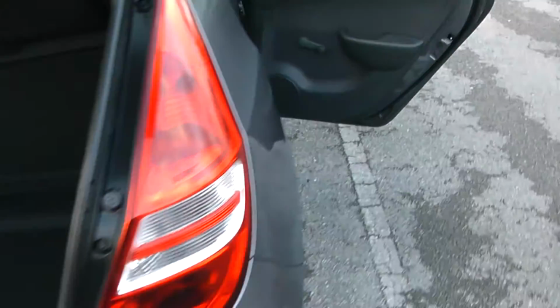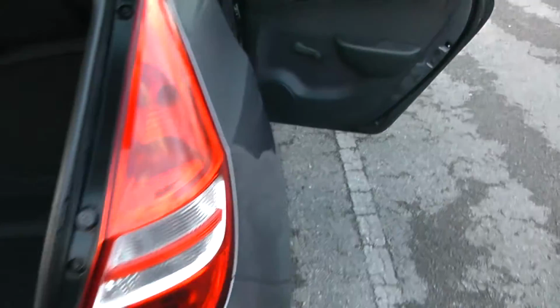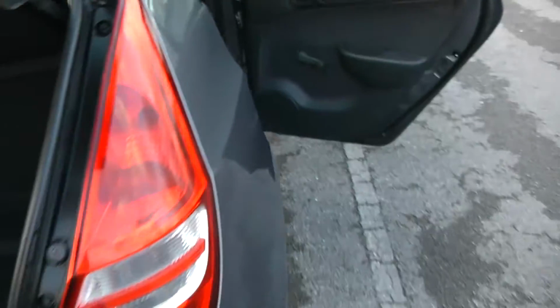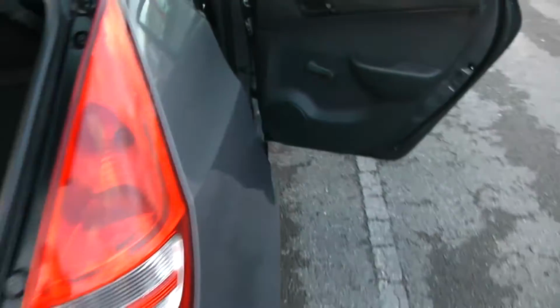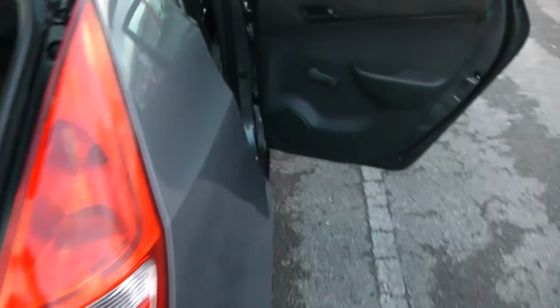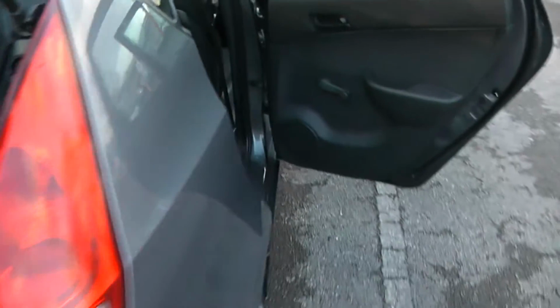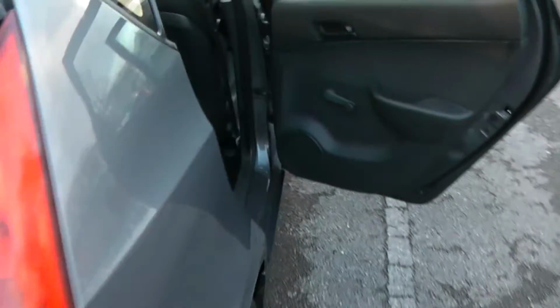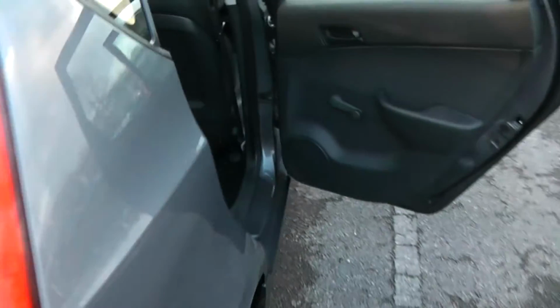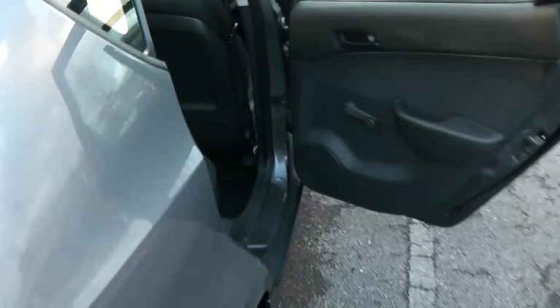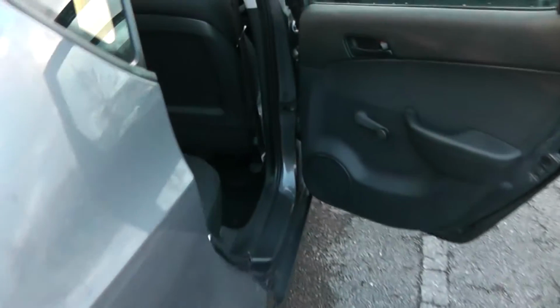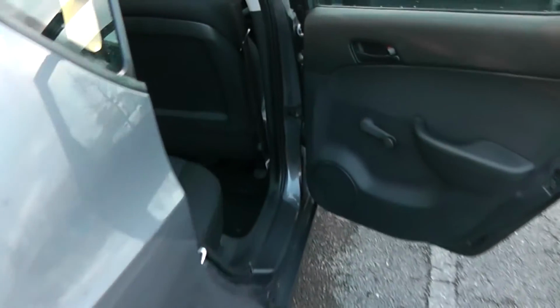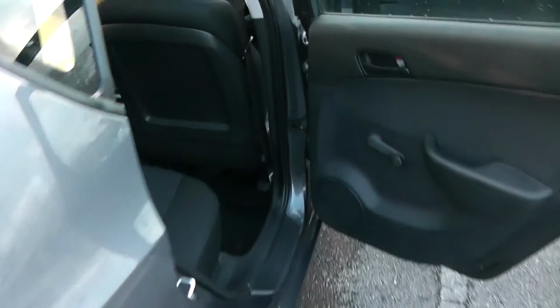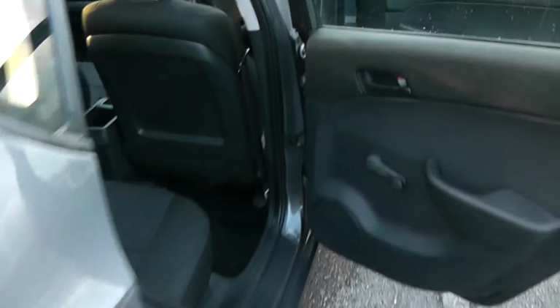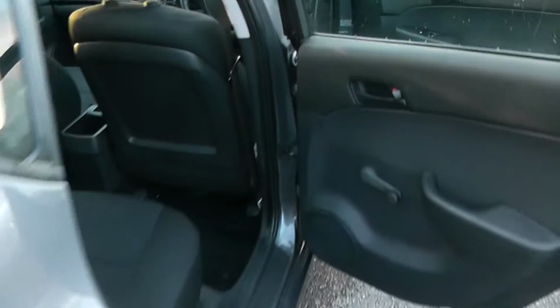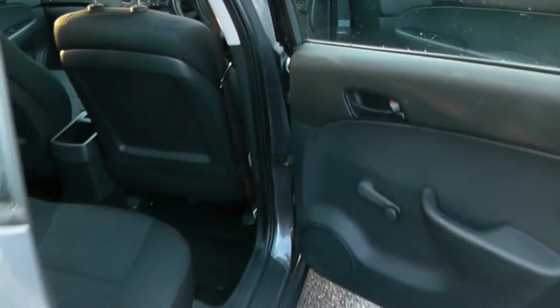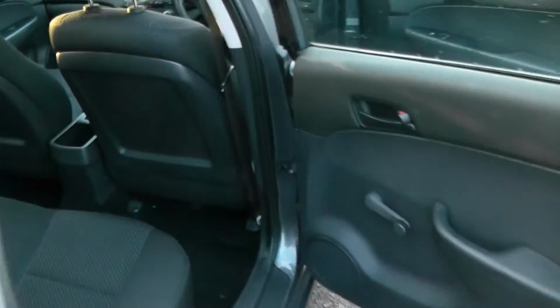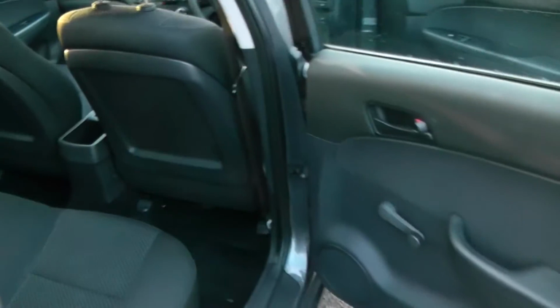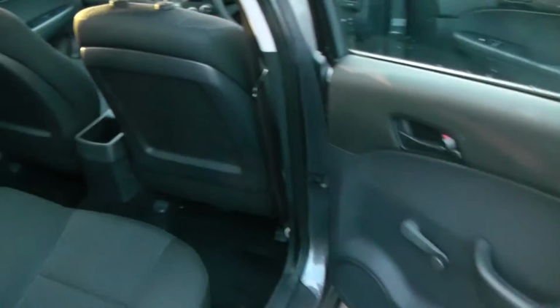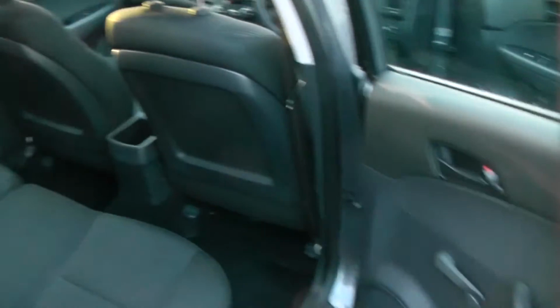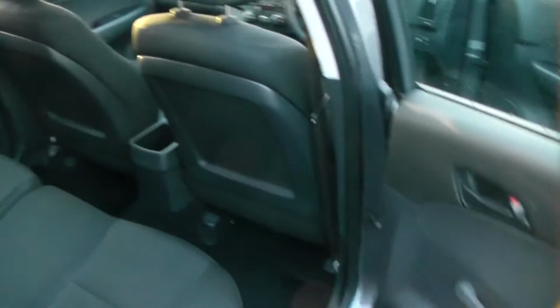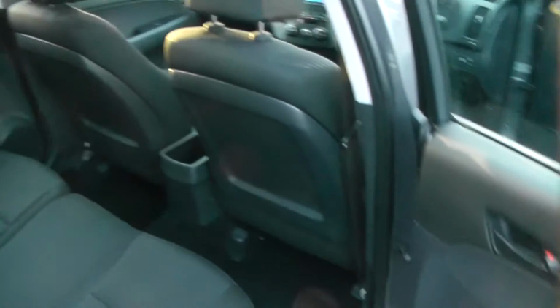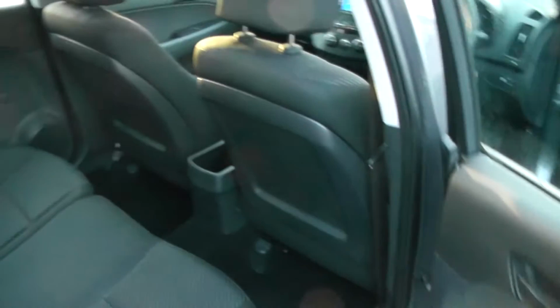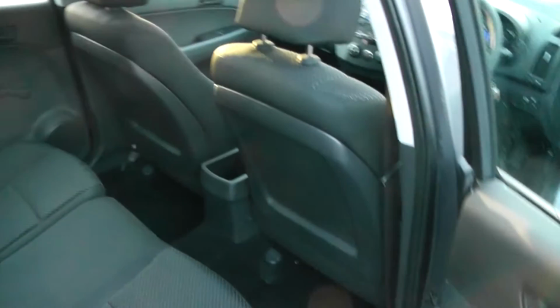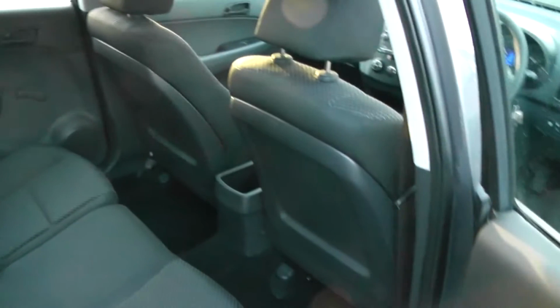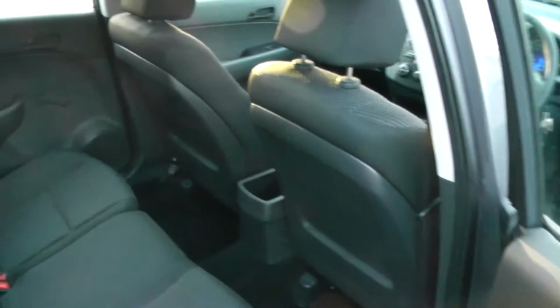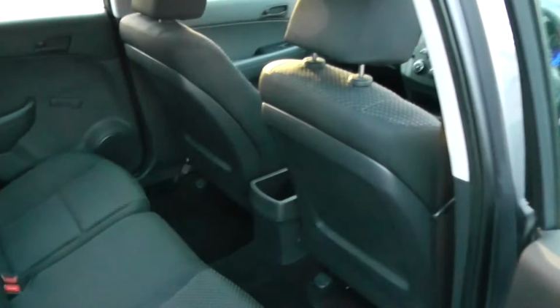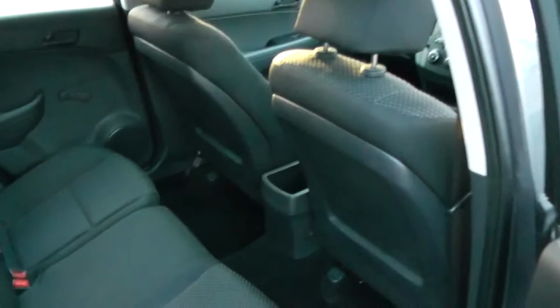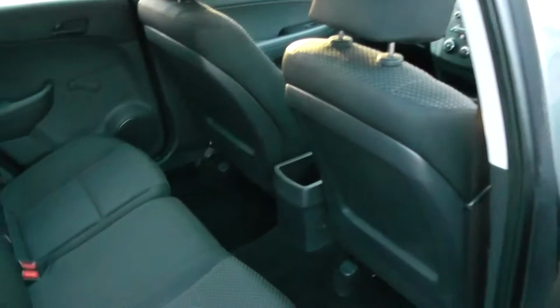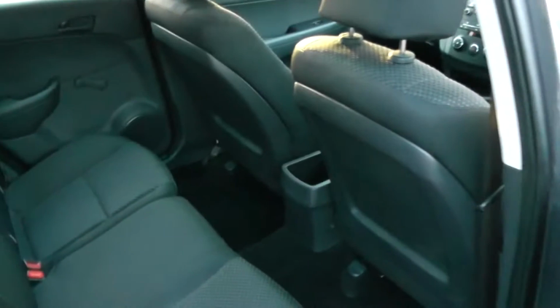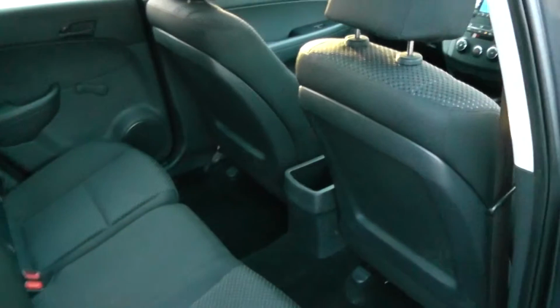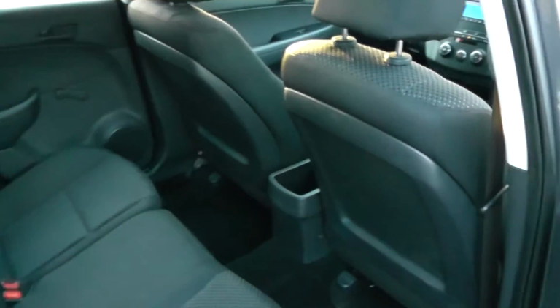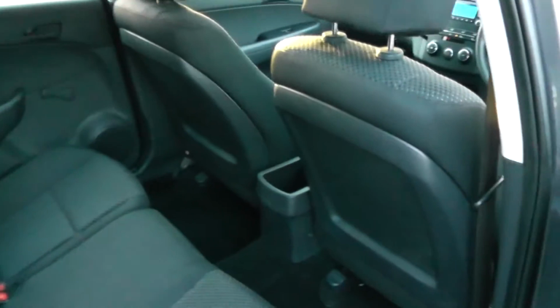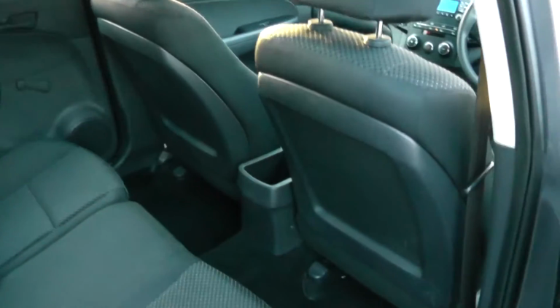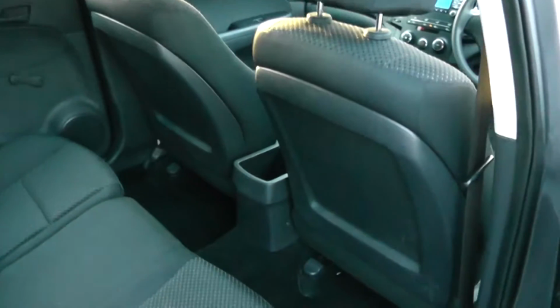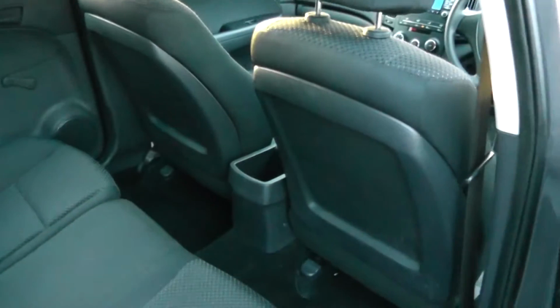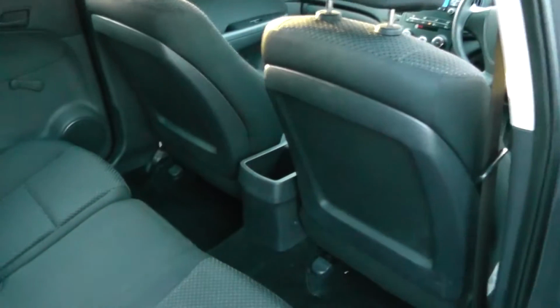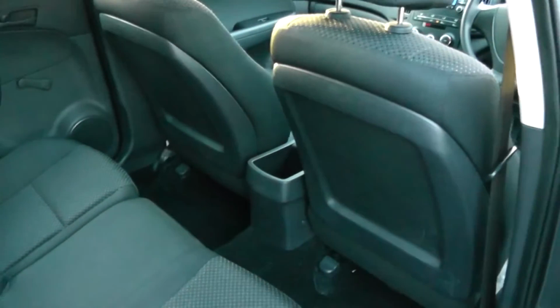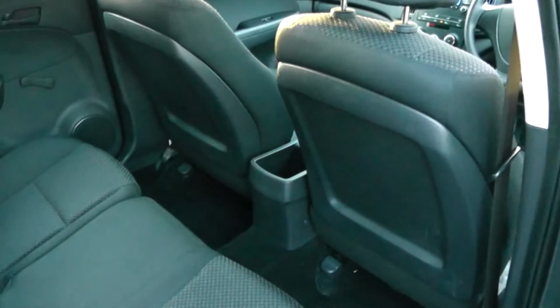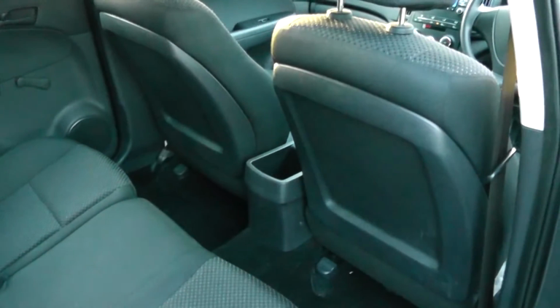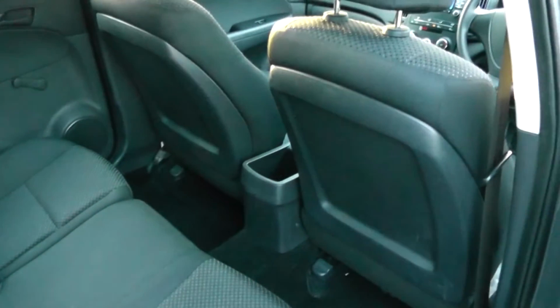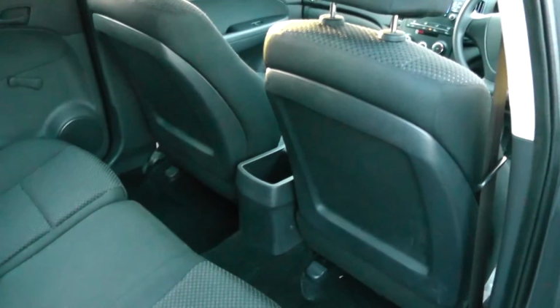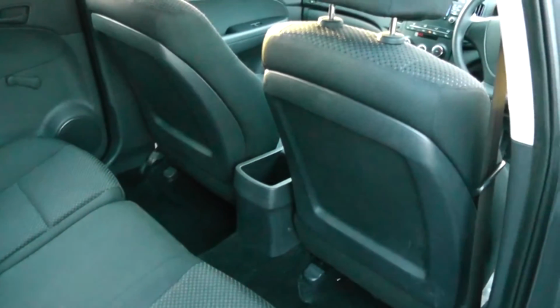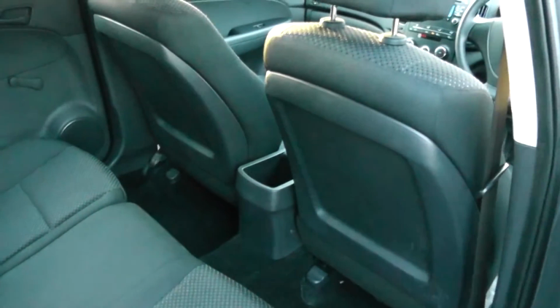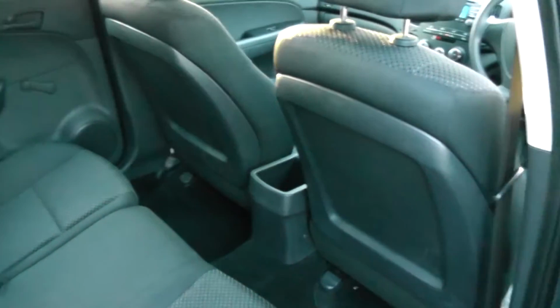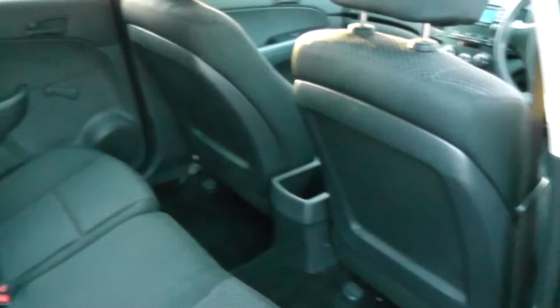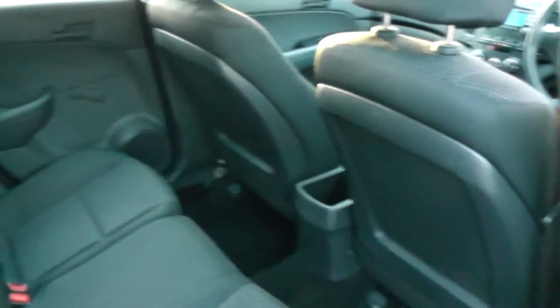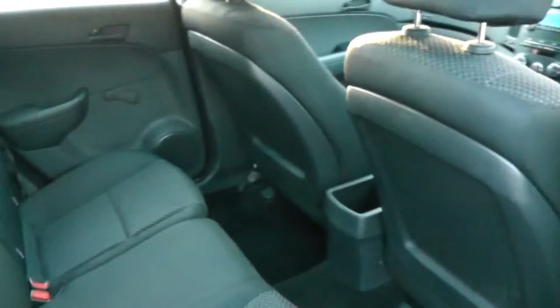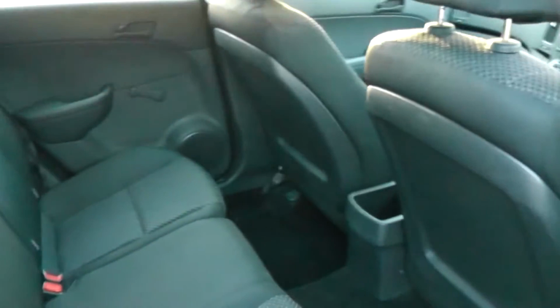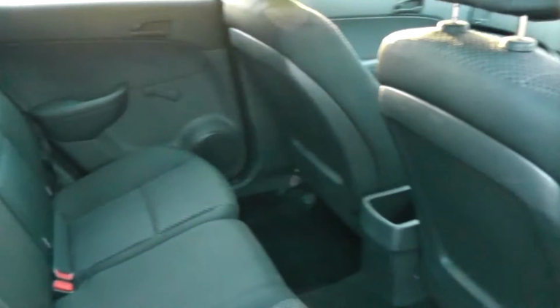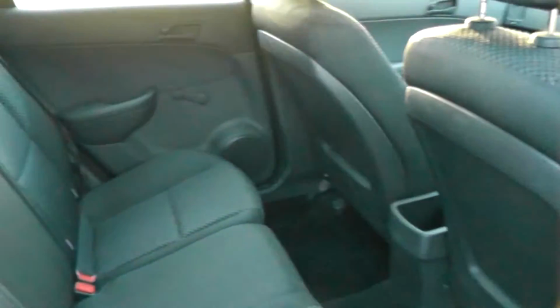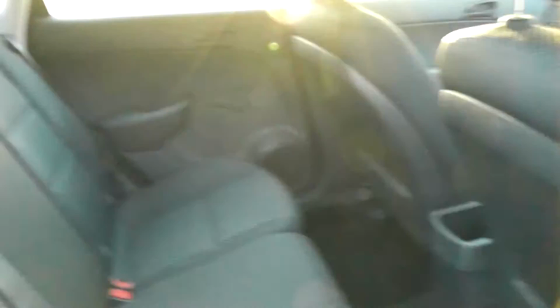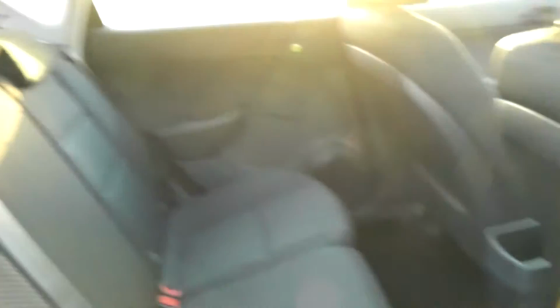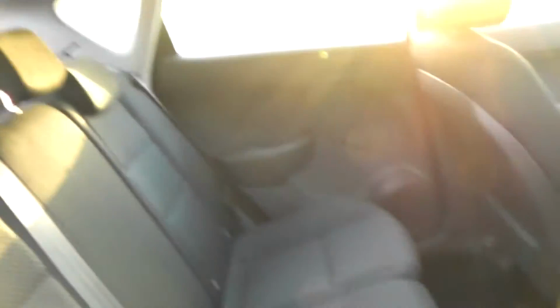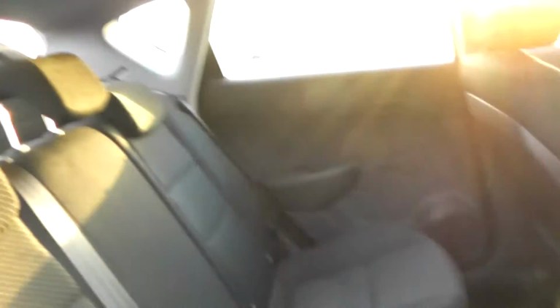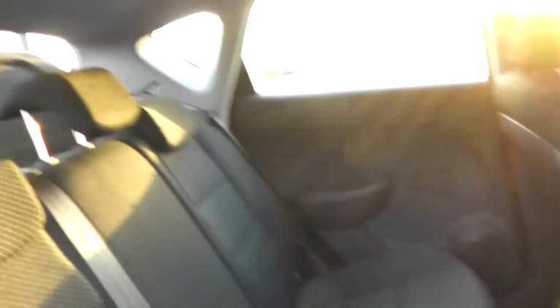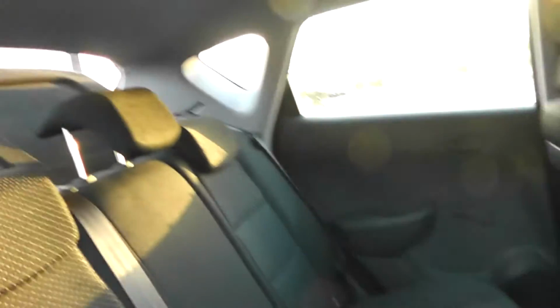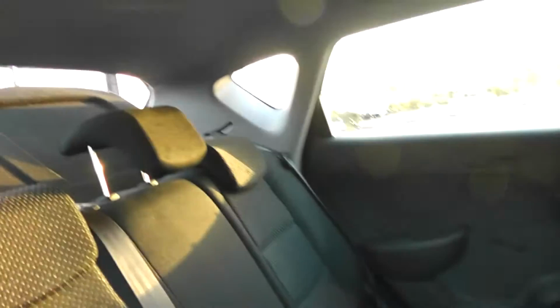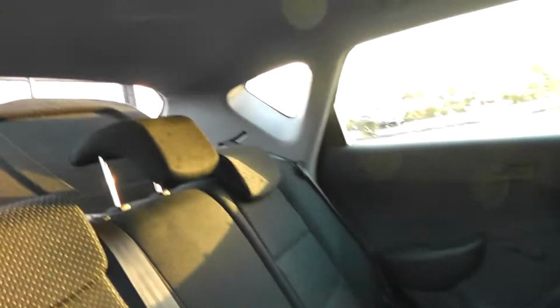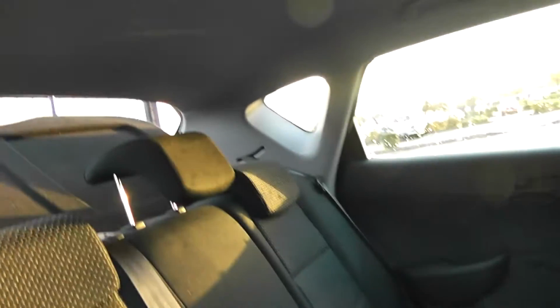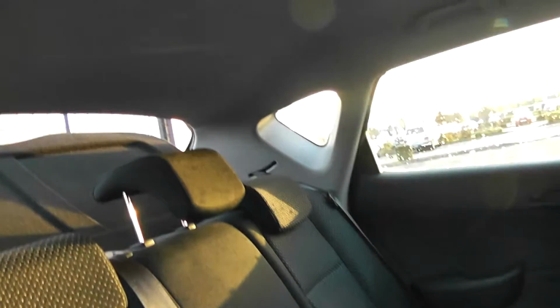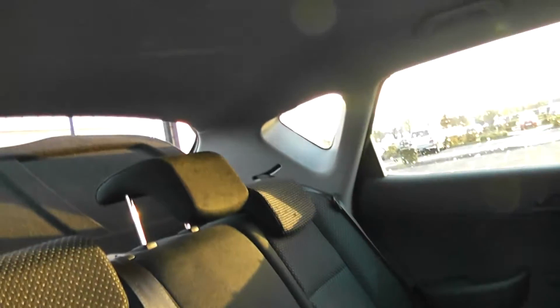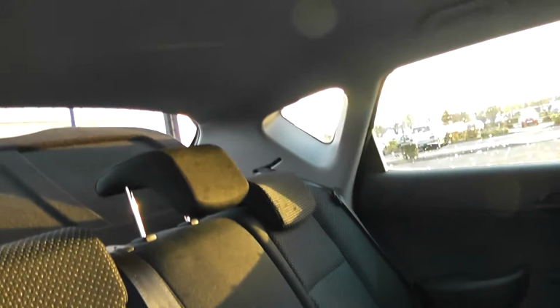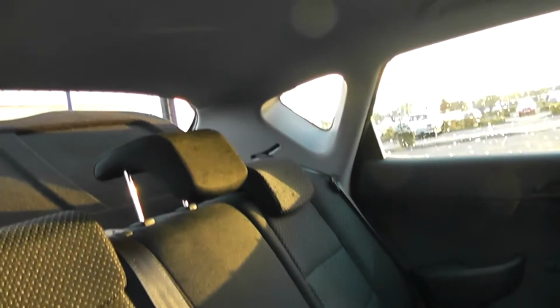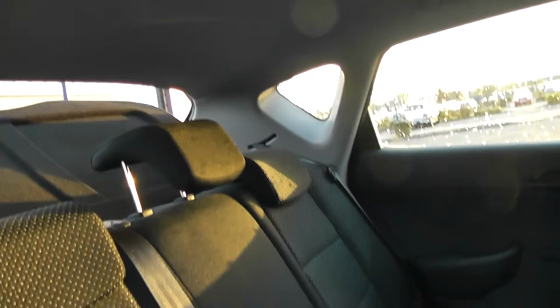Stepping towards the front of the car, if we go into the rear of the car first, we can see the leg room that the car has to offer, plus of course the head room as well.